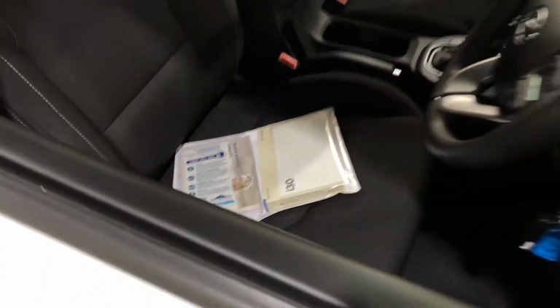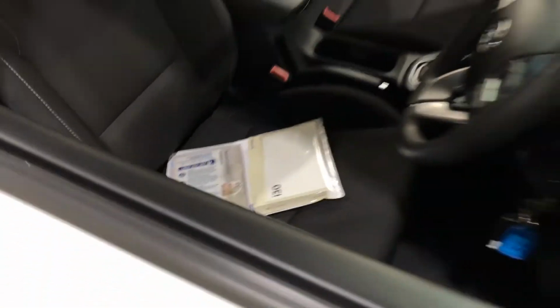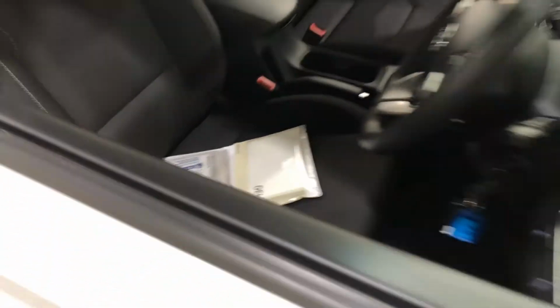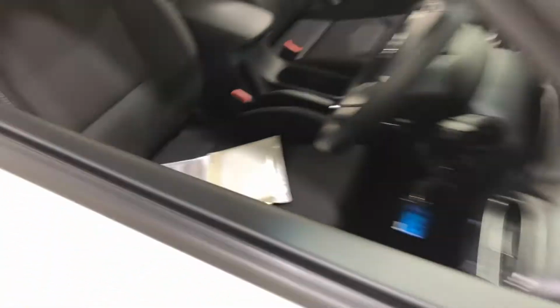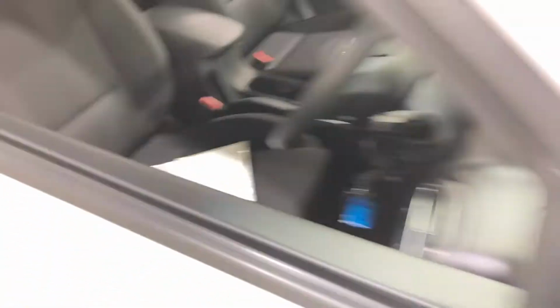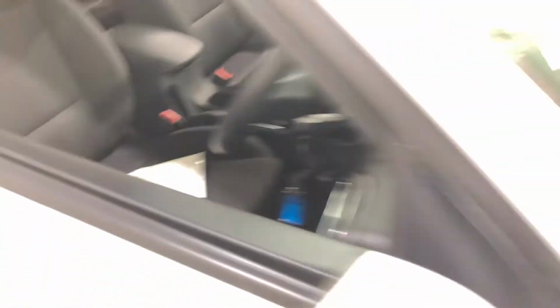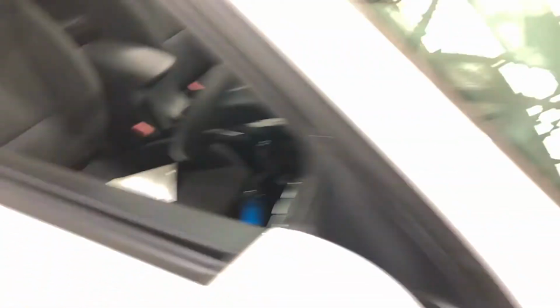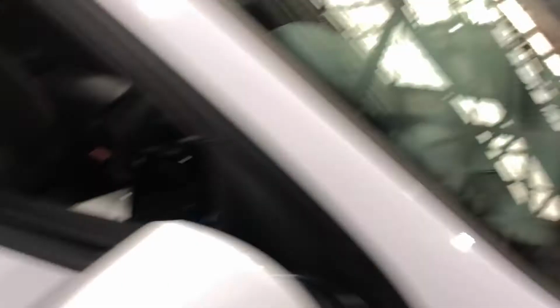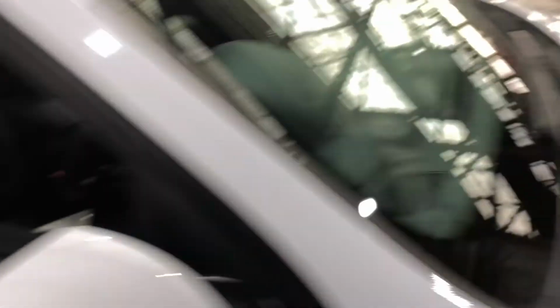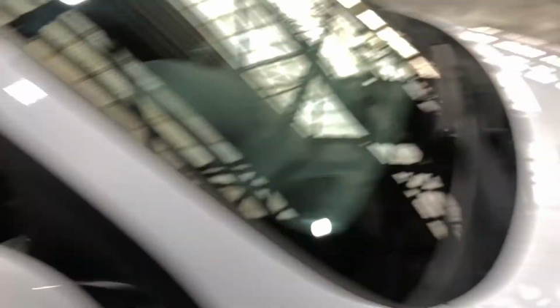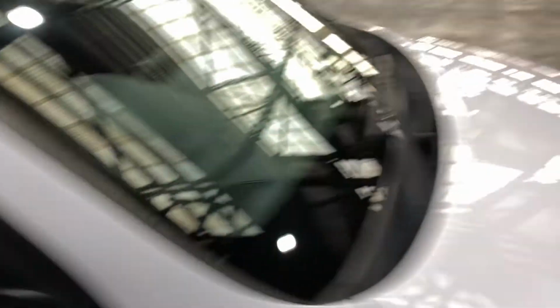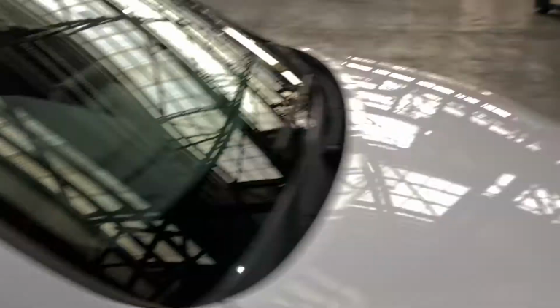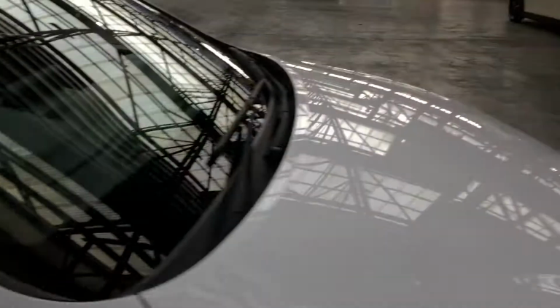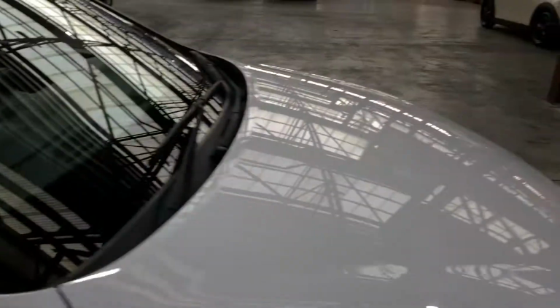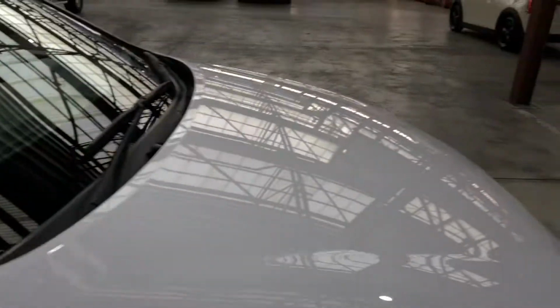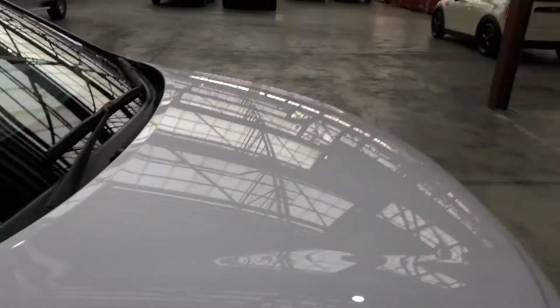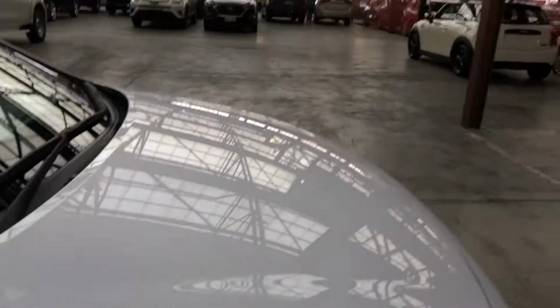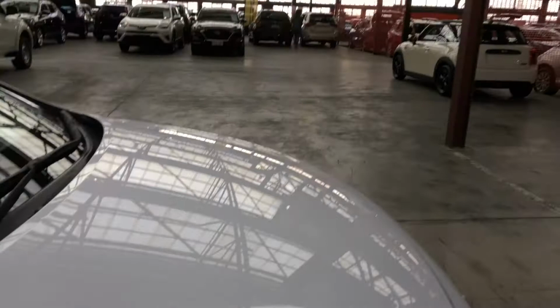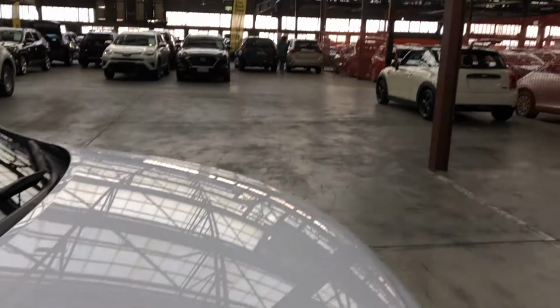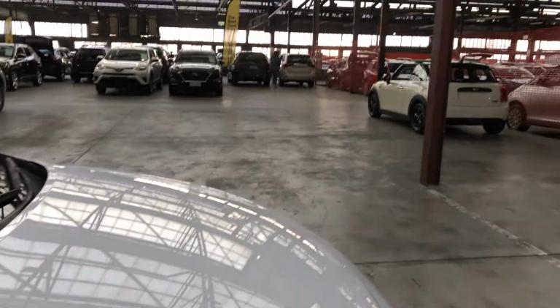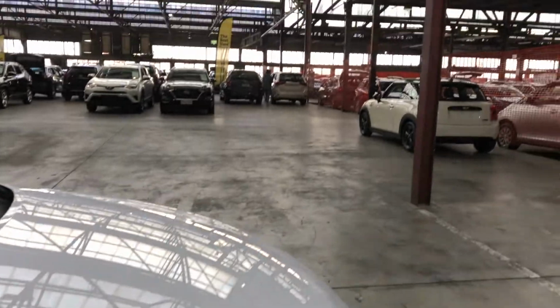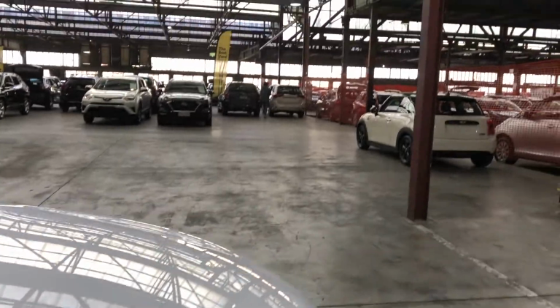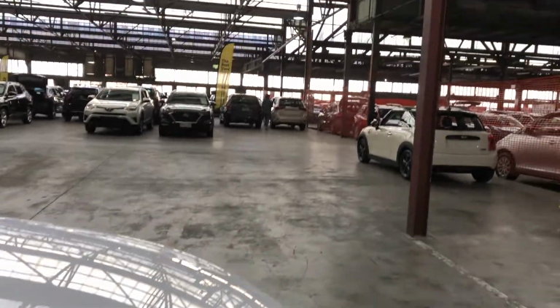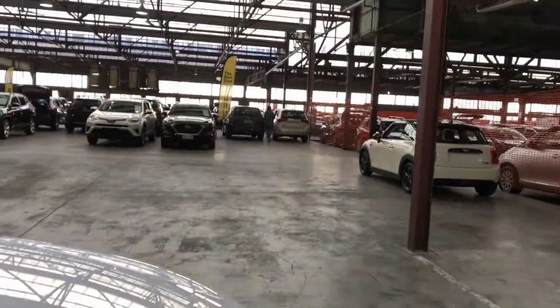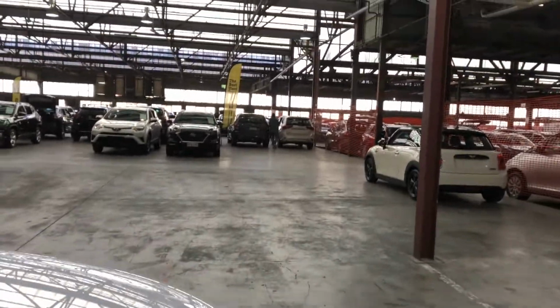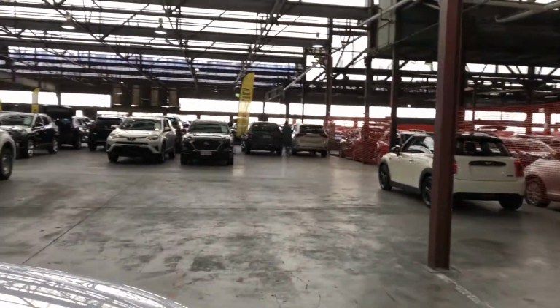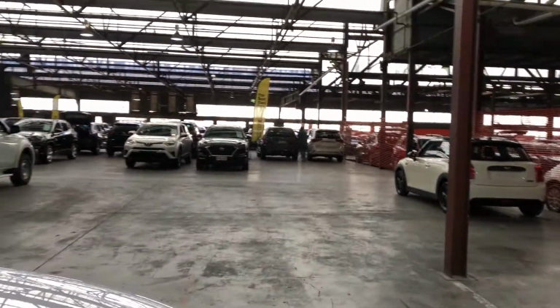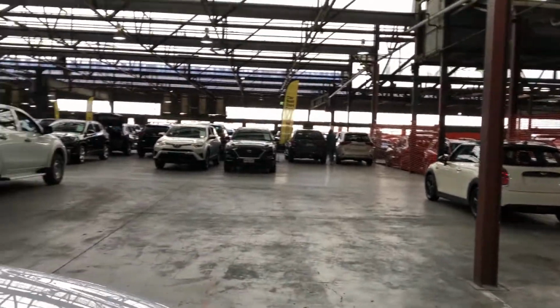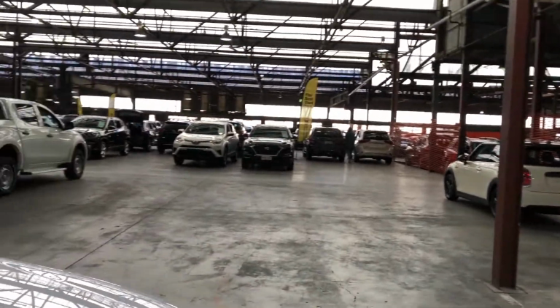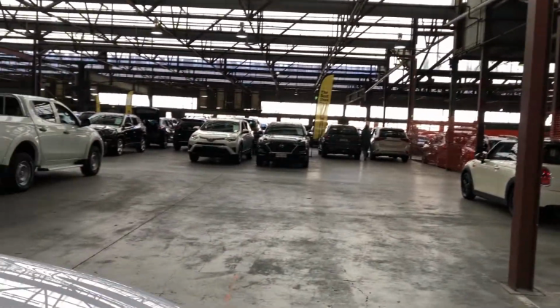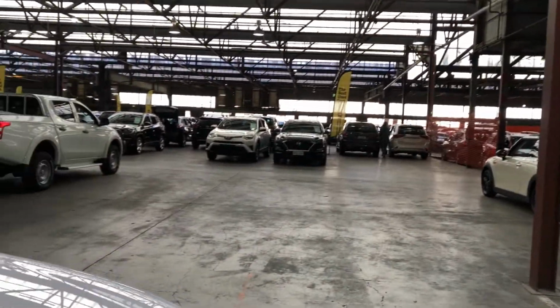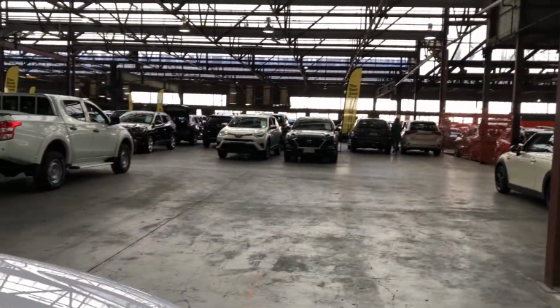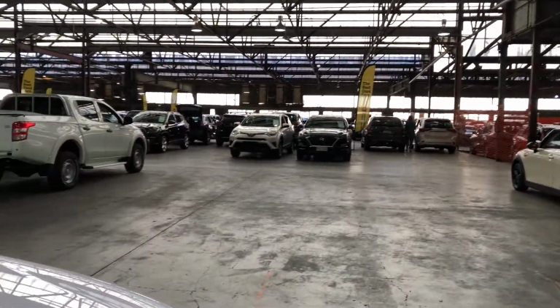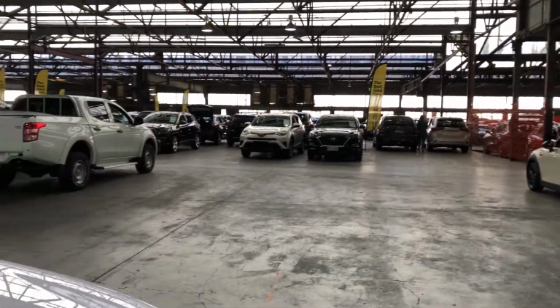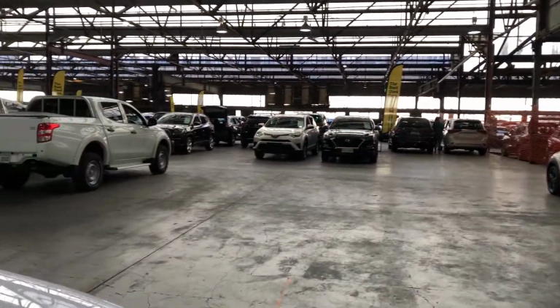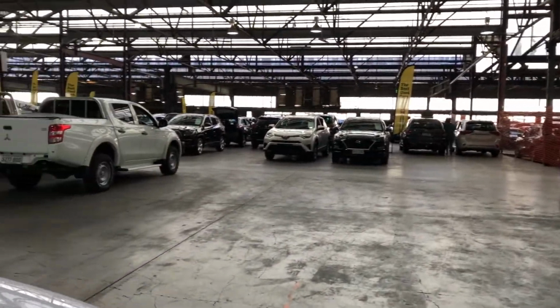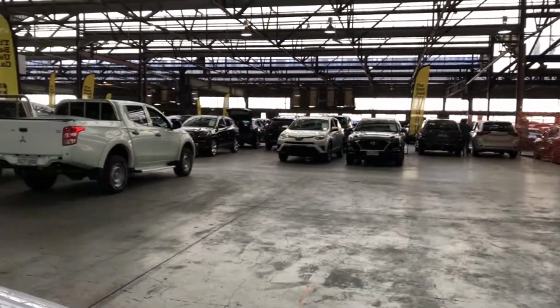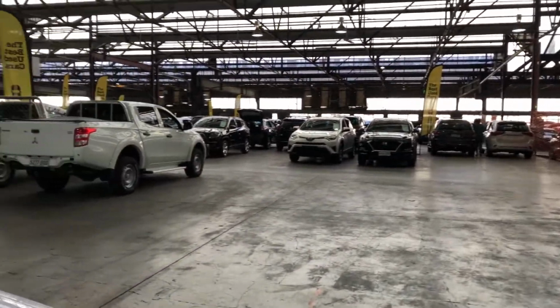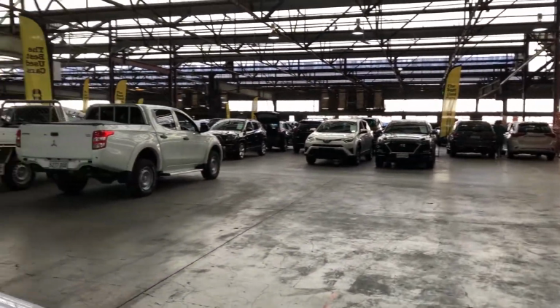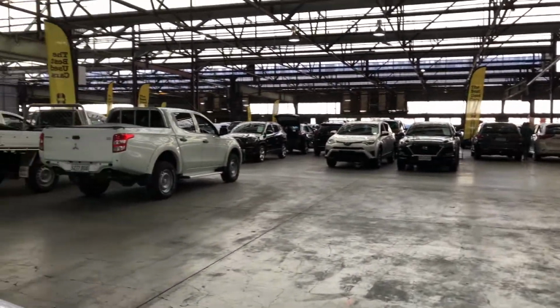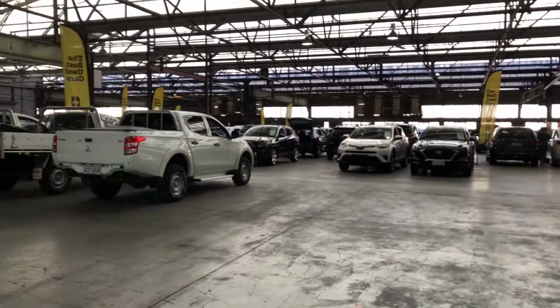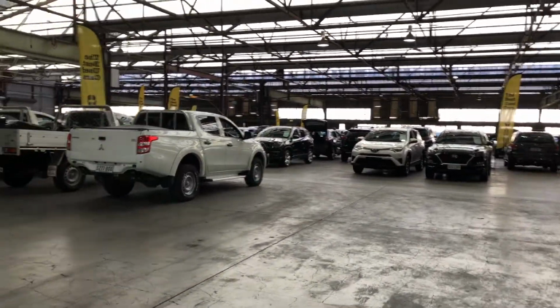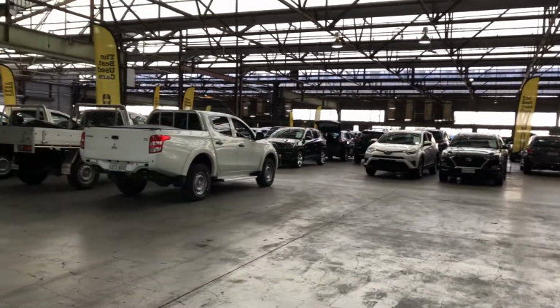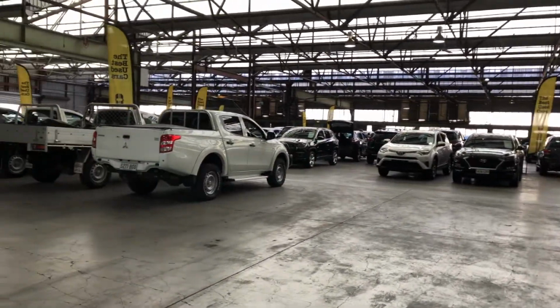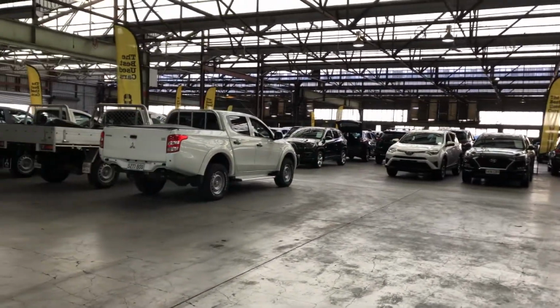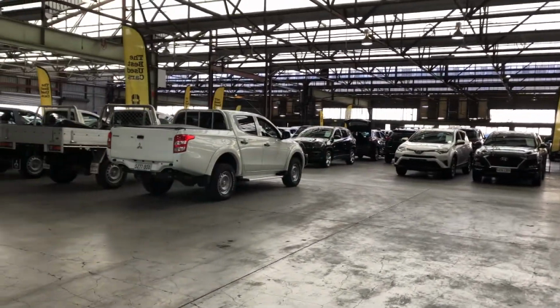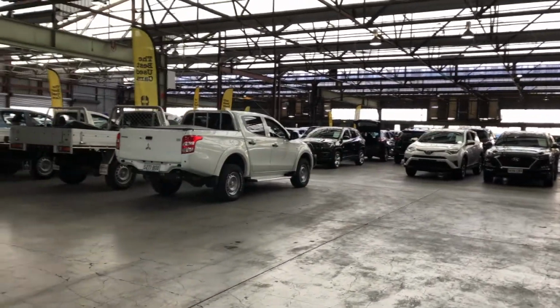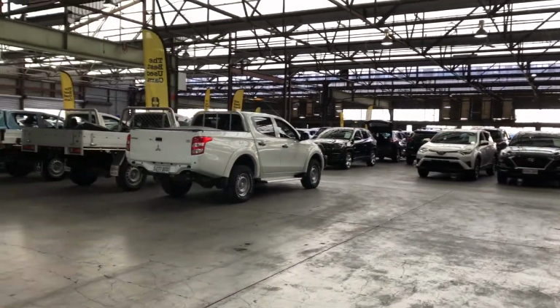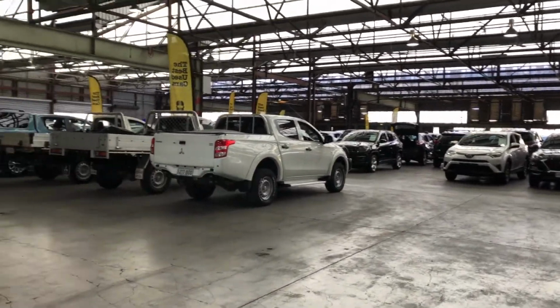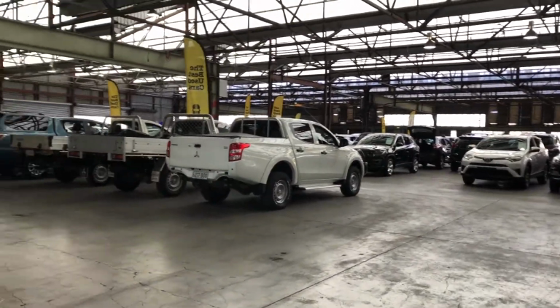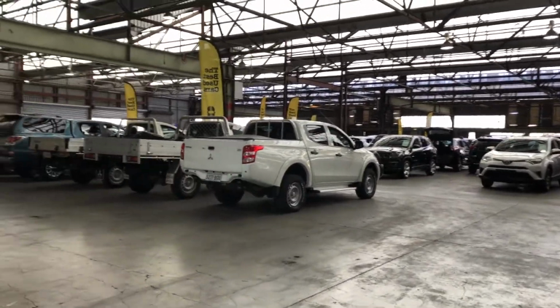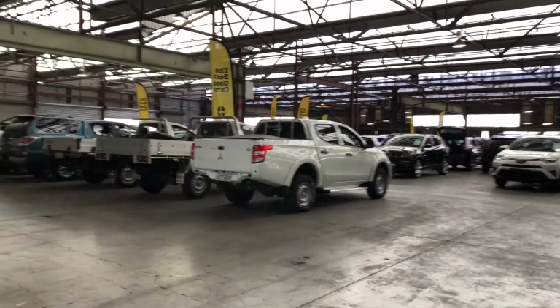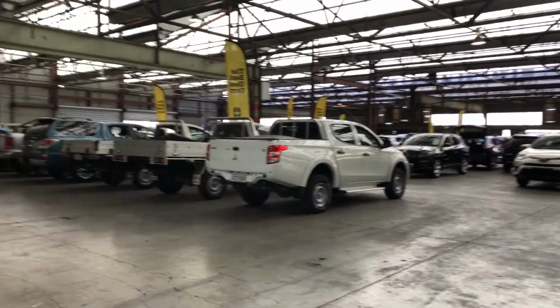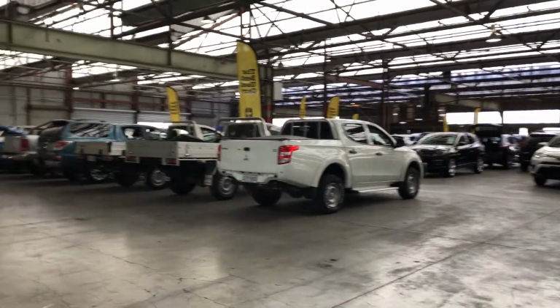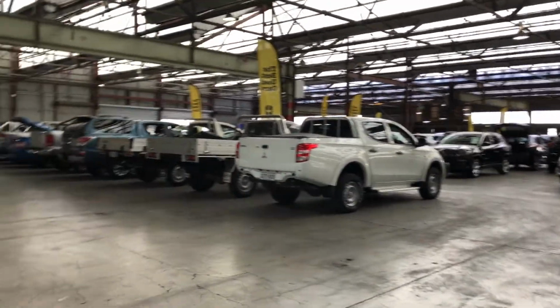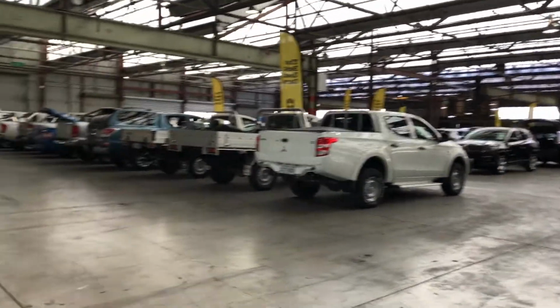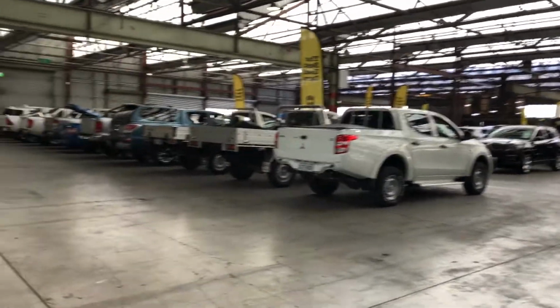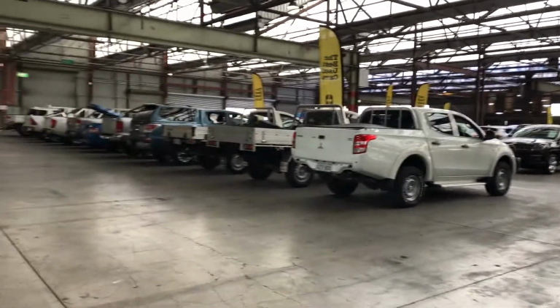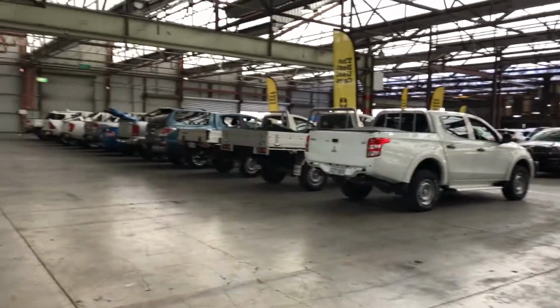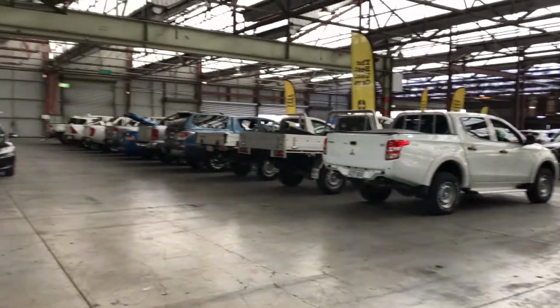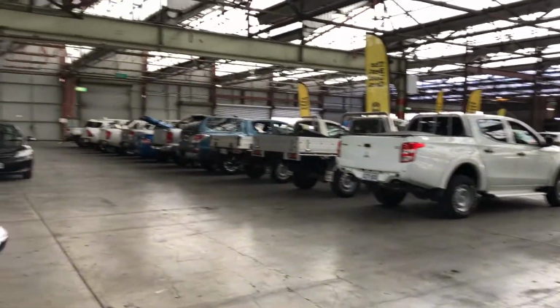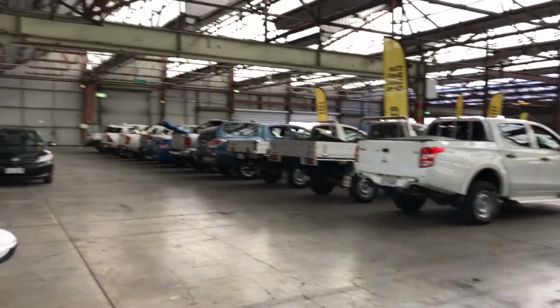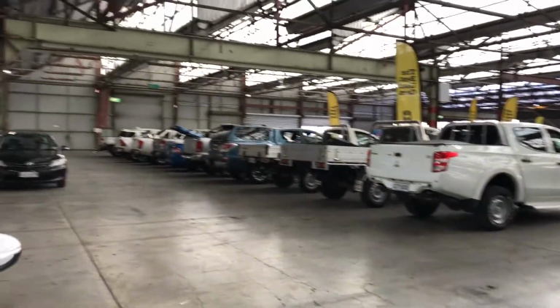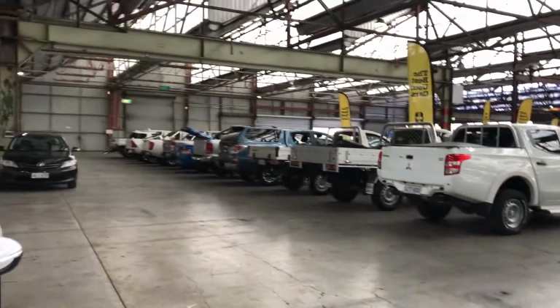If this i30 is not for you, we do have over 300 vehicles on the lot with access to over 2,000 vehicles Australia-wide. Hope to see you soon.